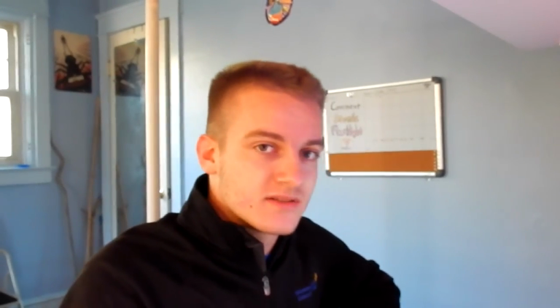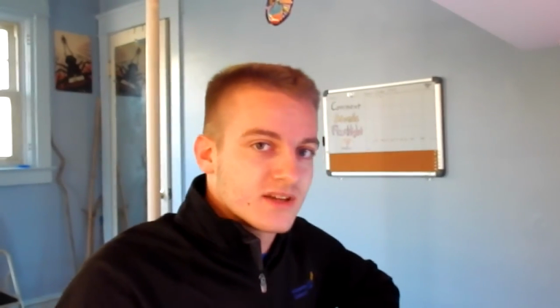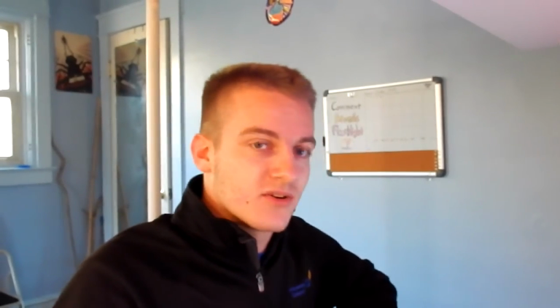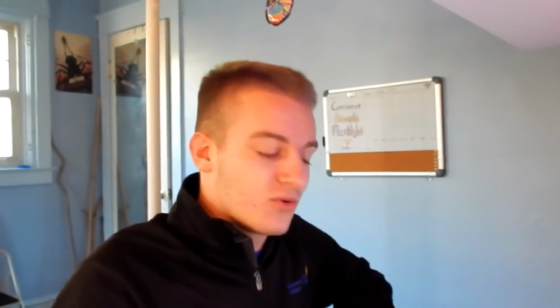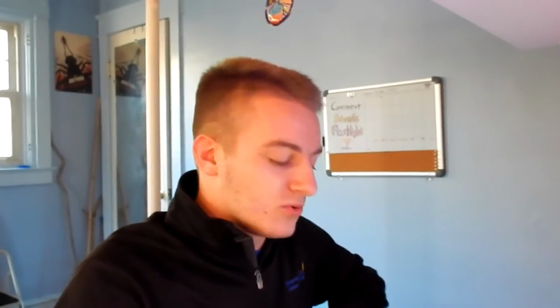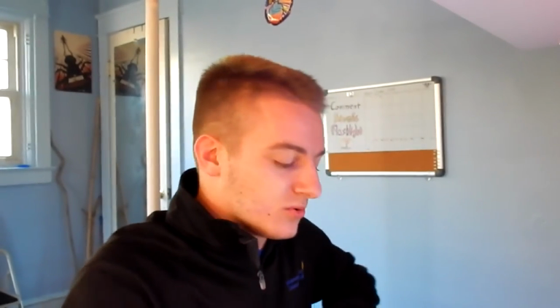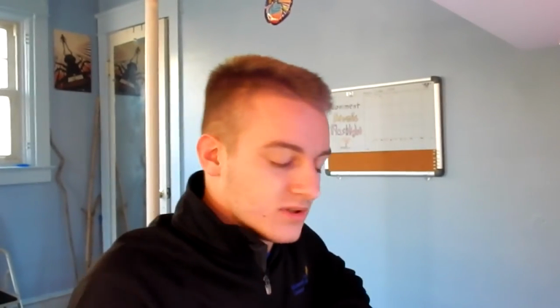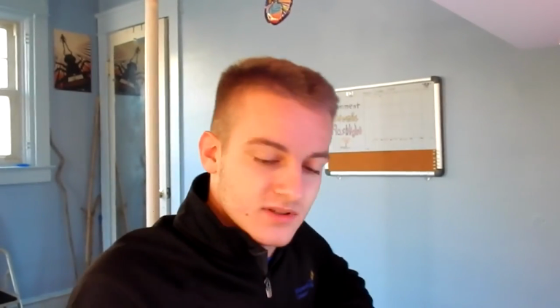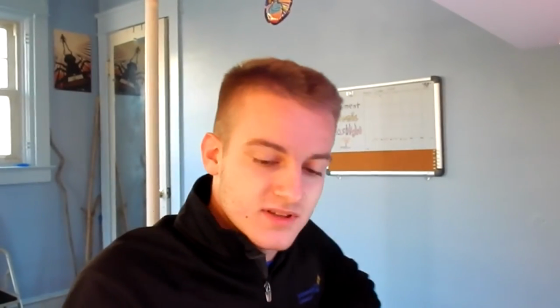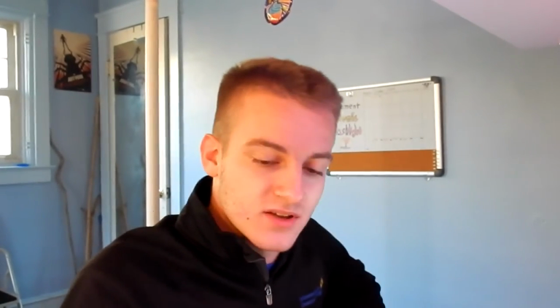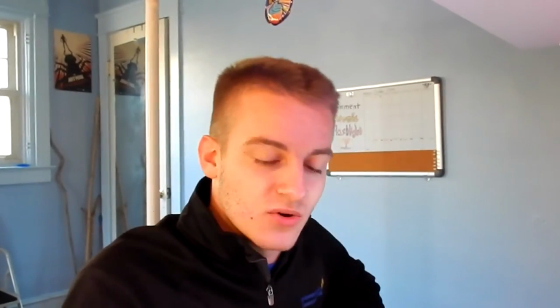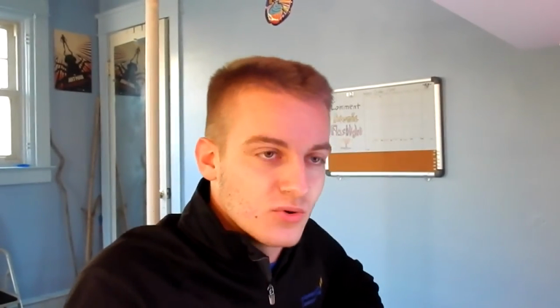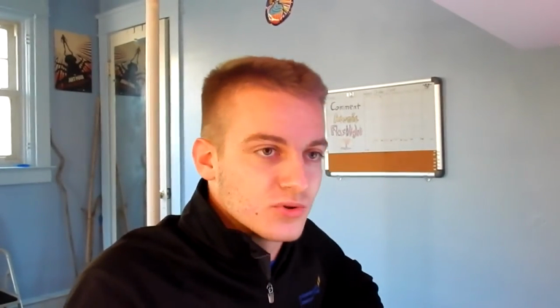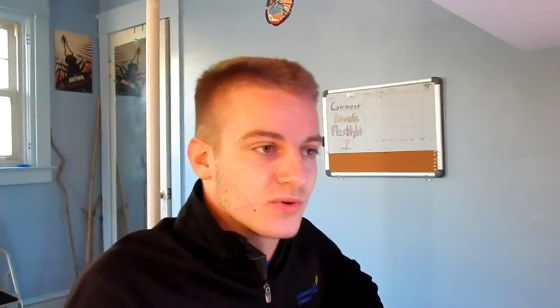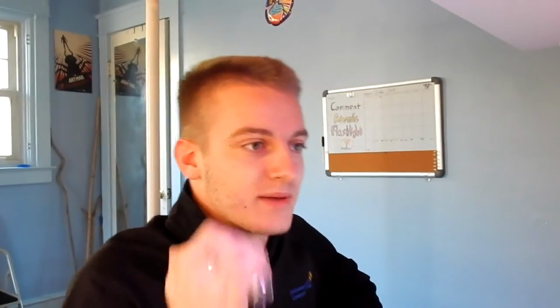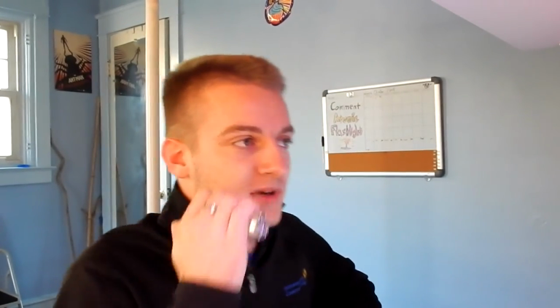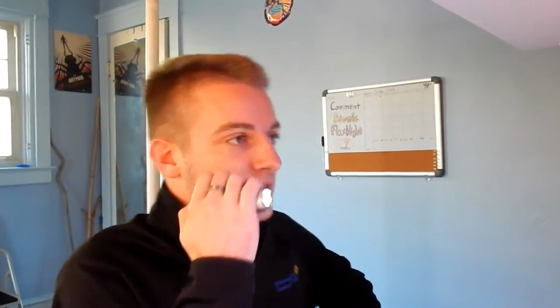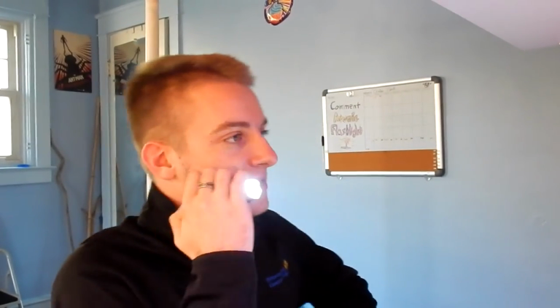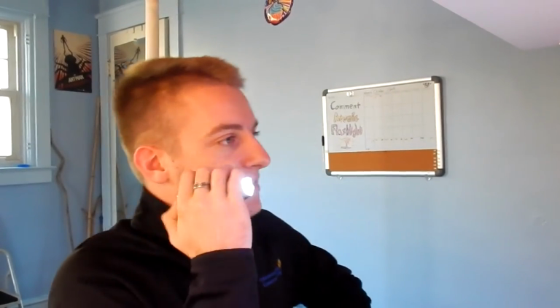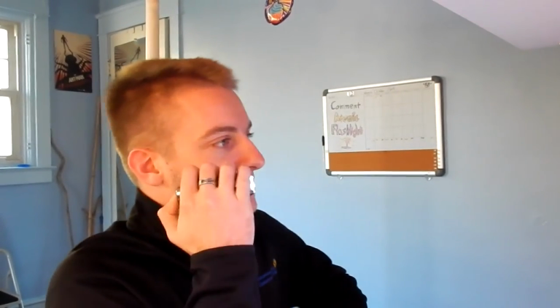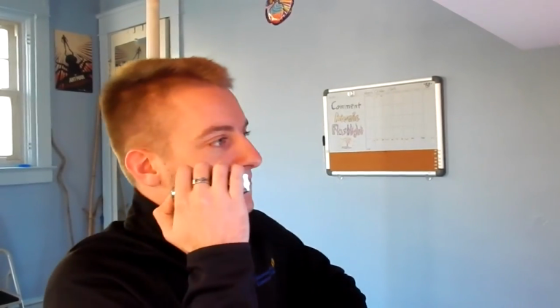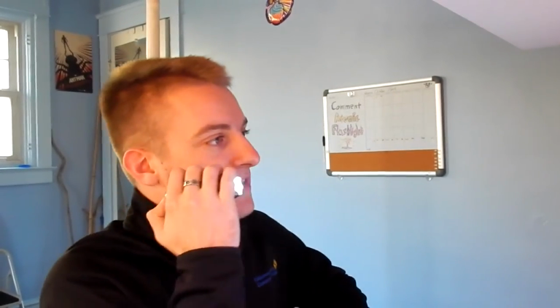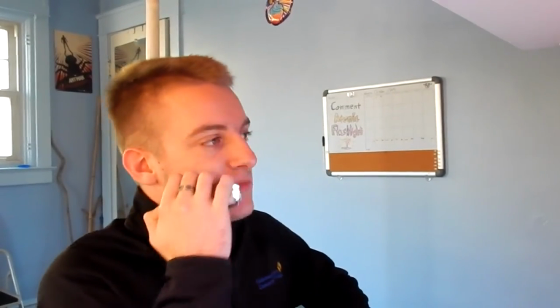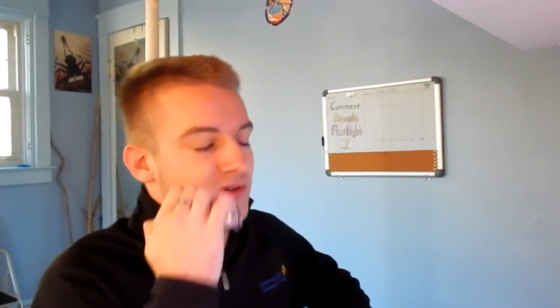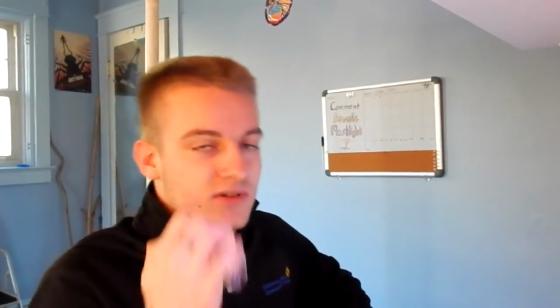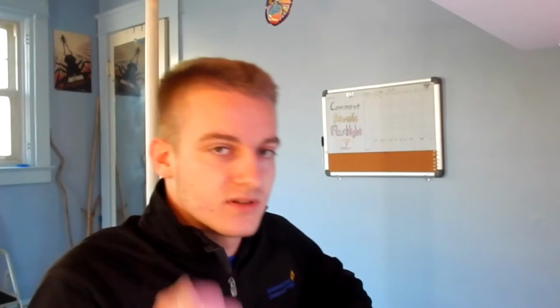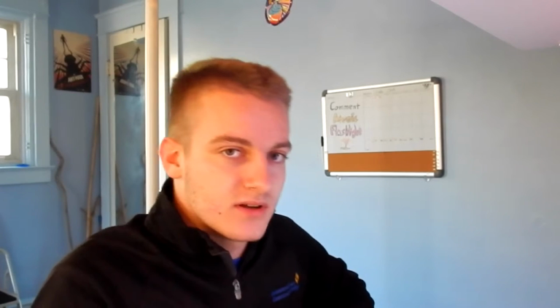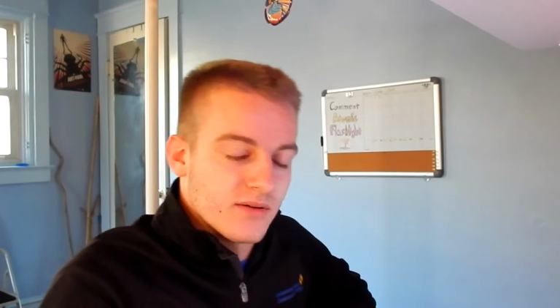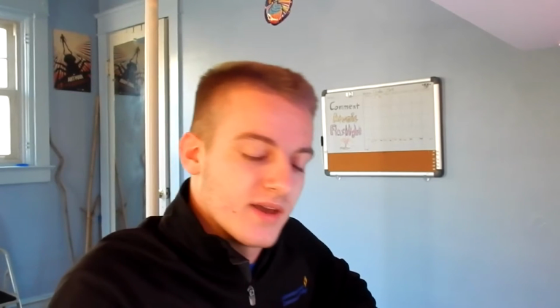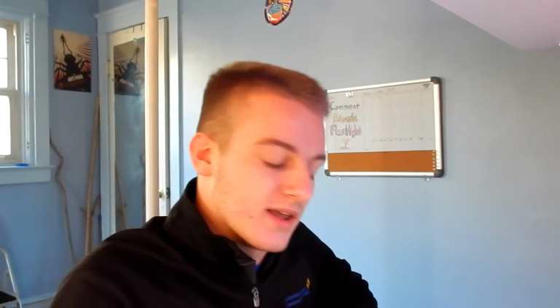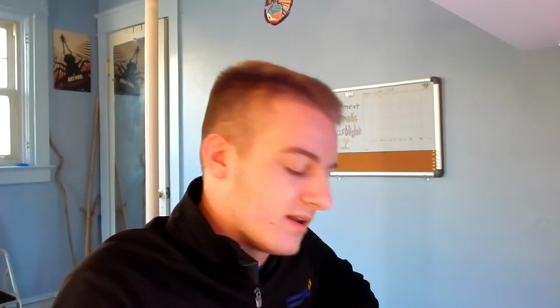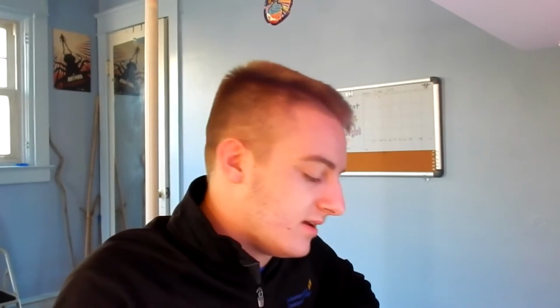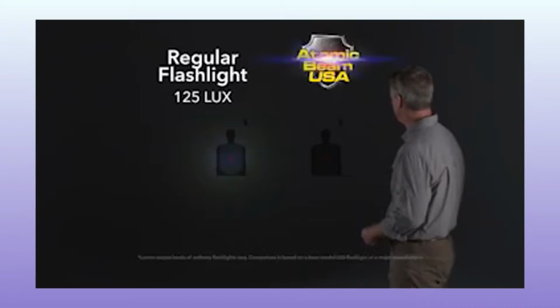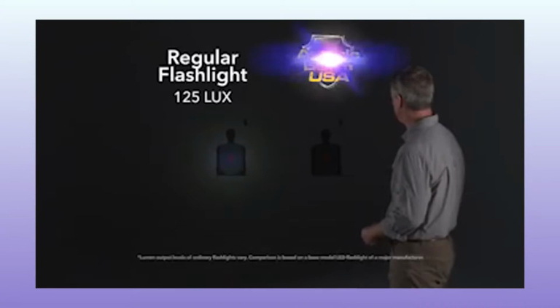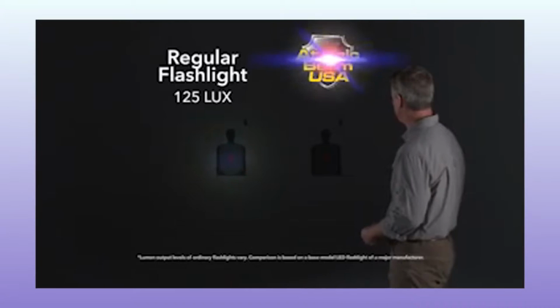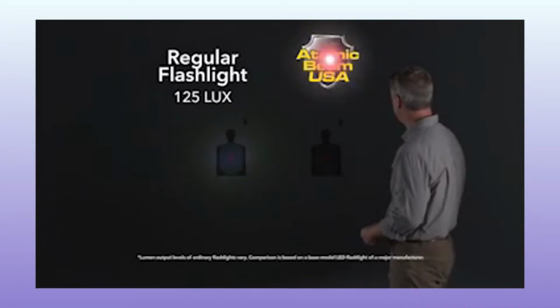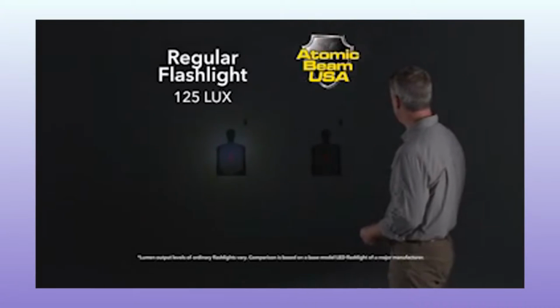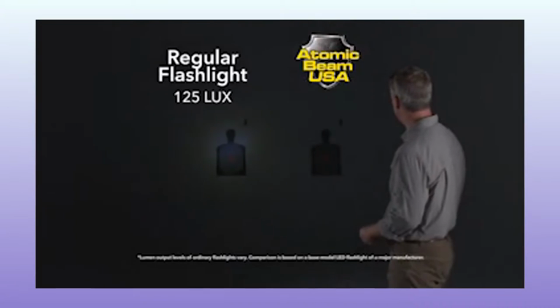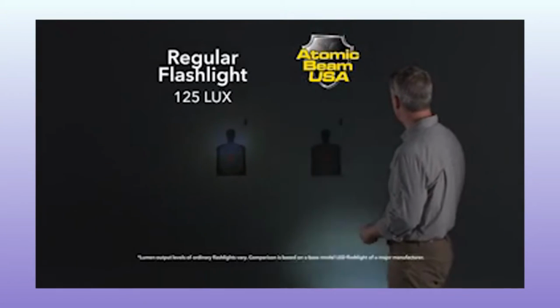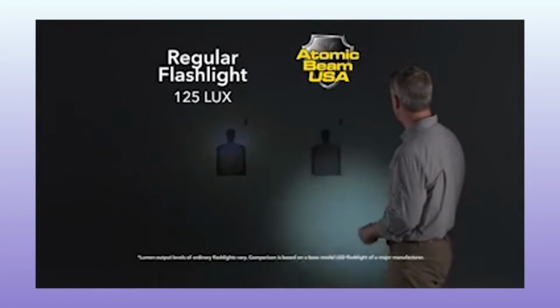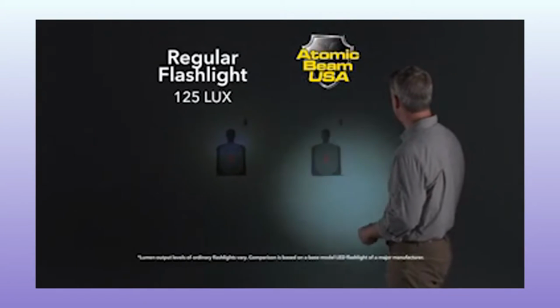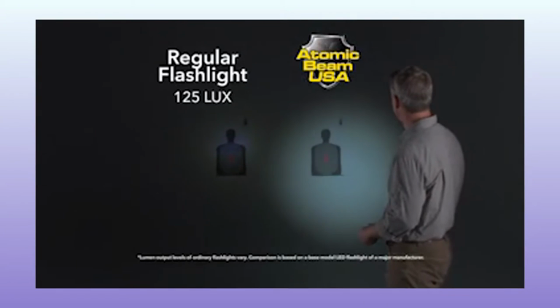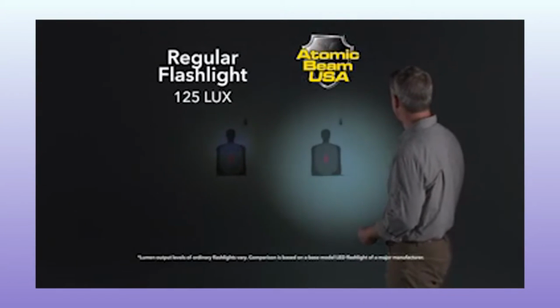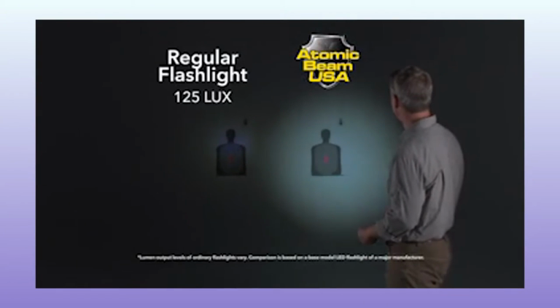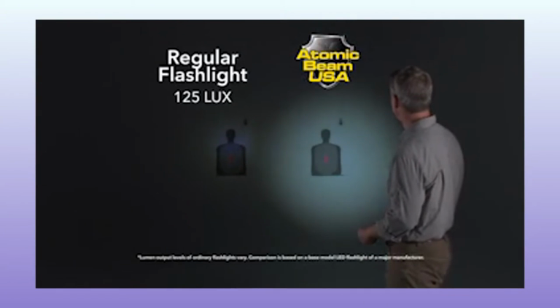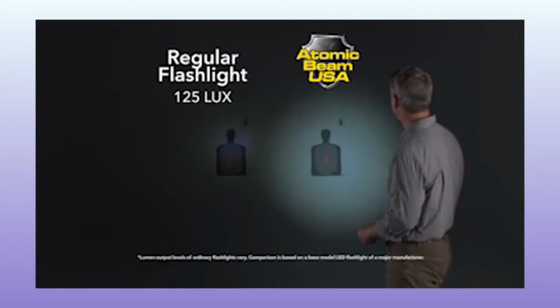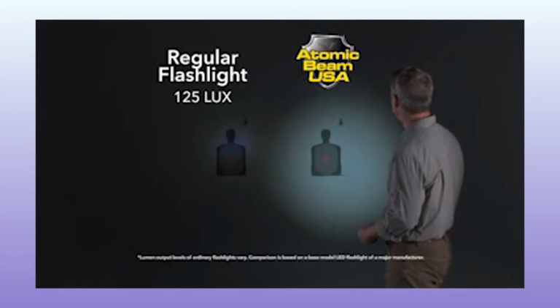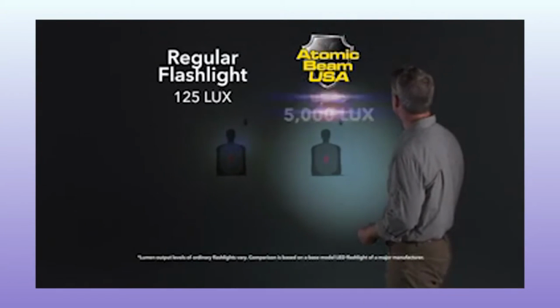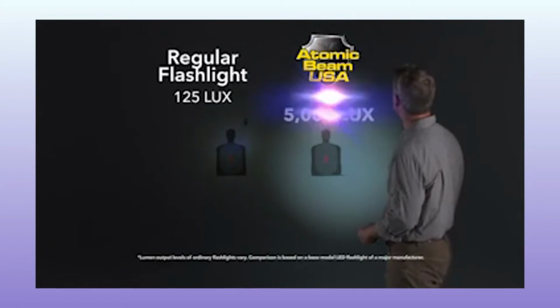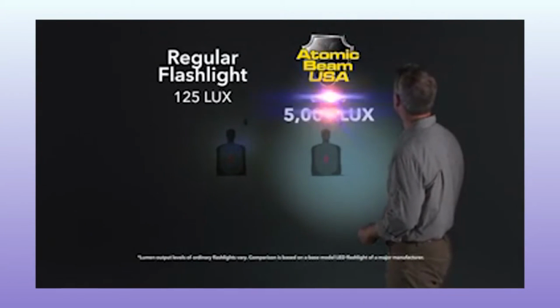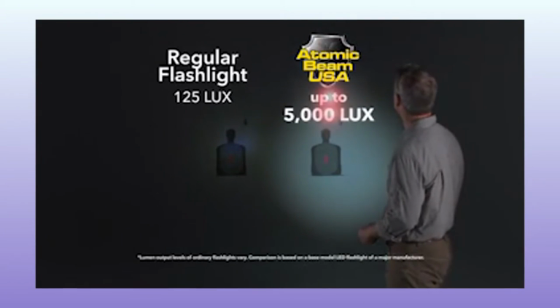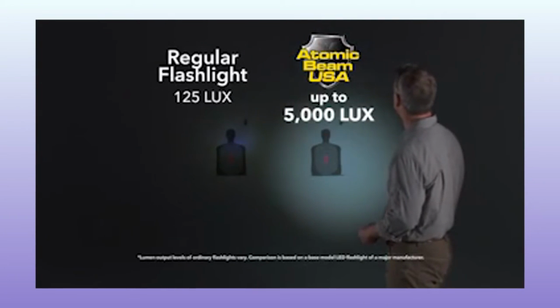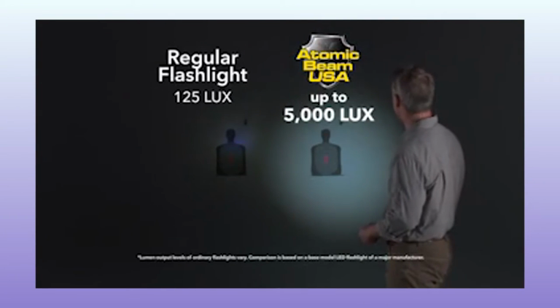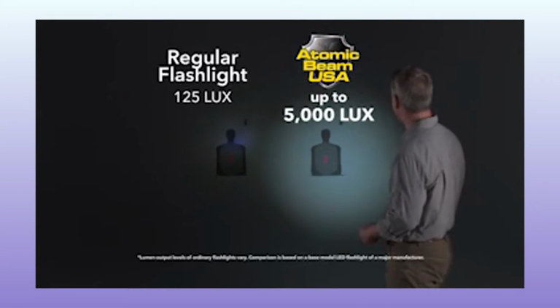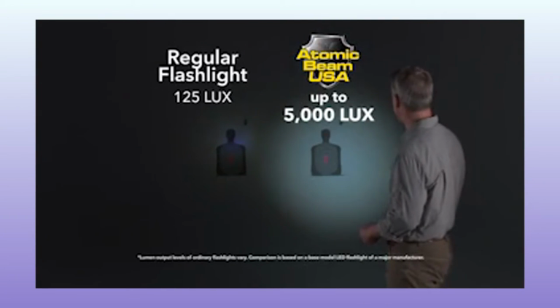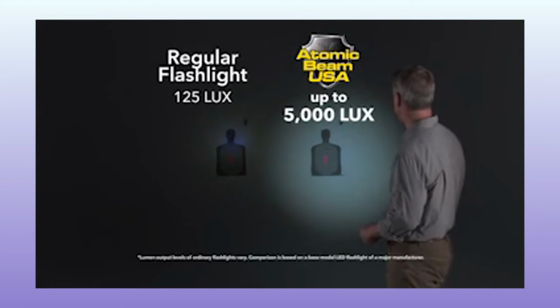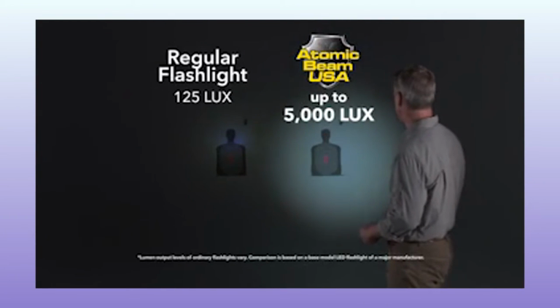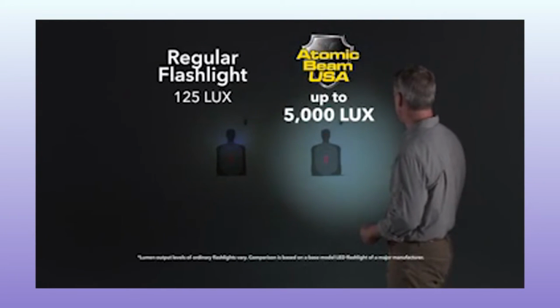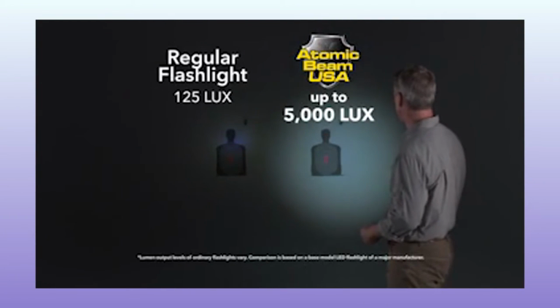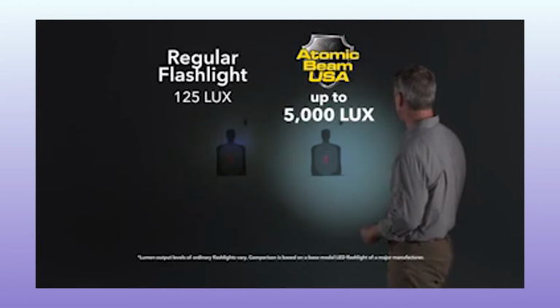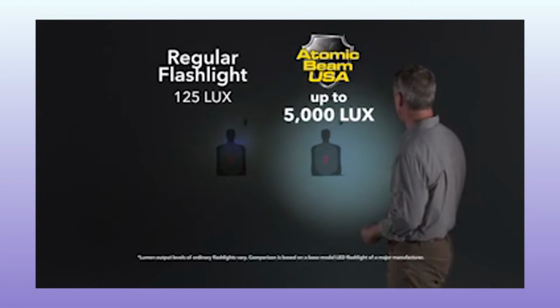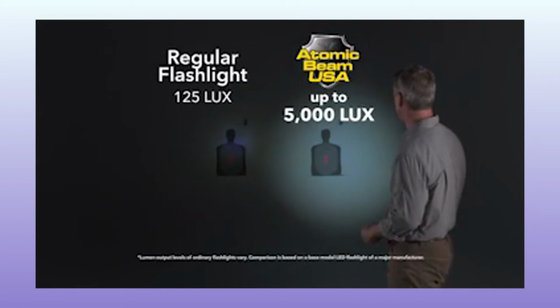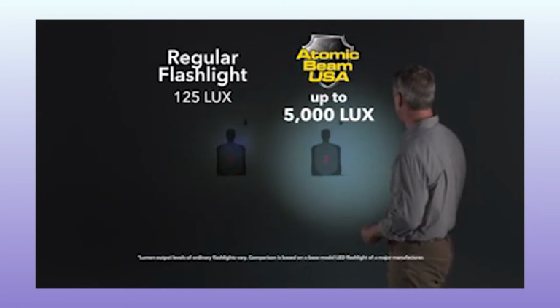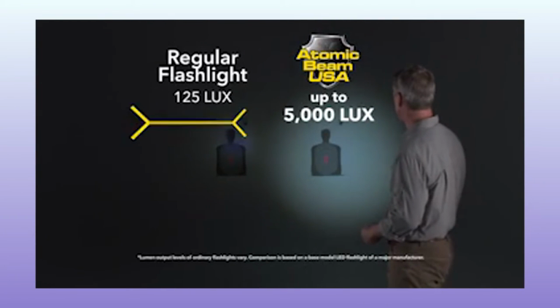It's like an old grandma — it's feeble. Oh man. The Atomic Beam USA has up to 5,000 lux. That's 40 times more.